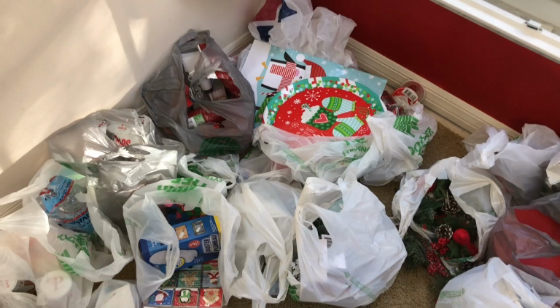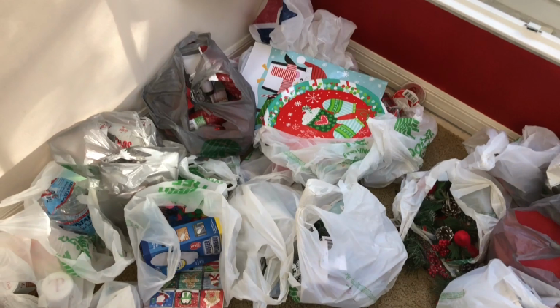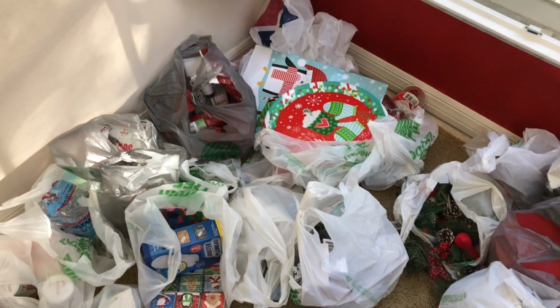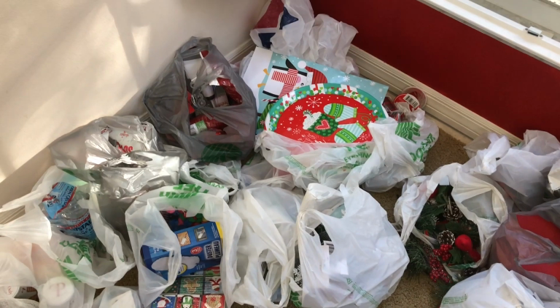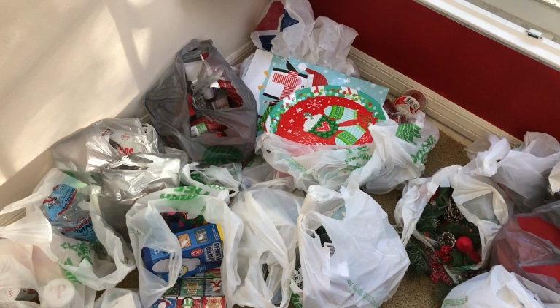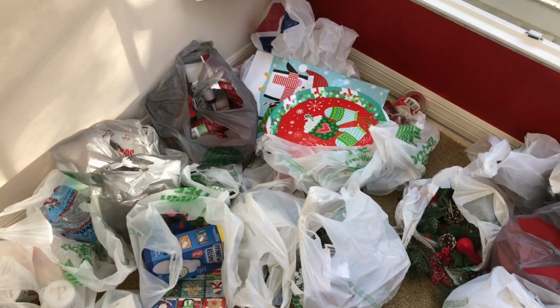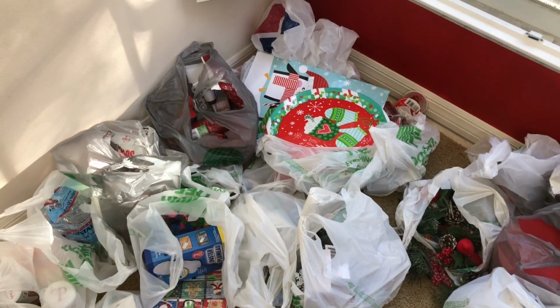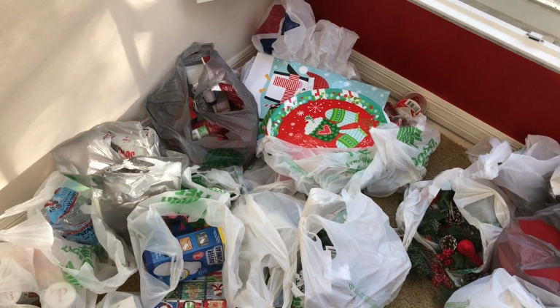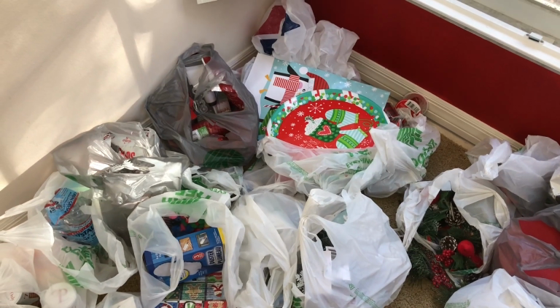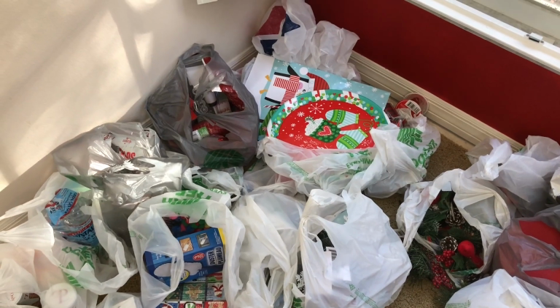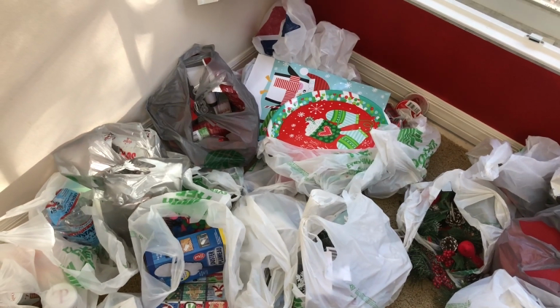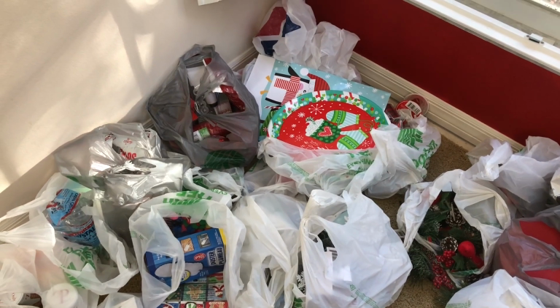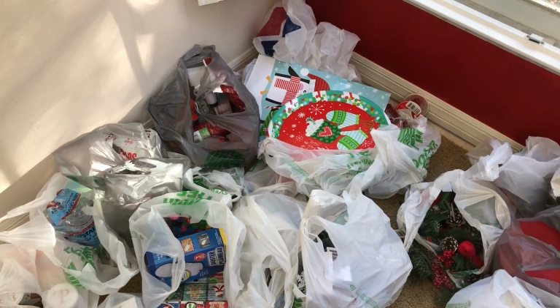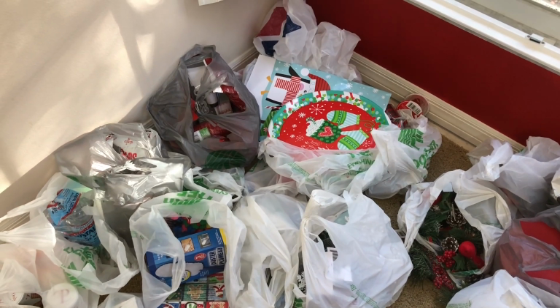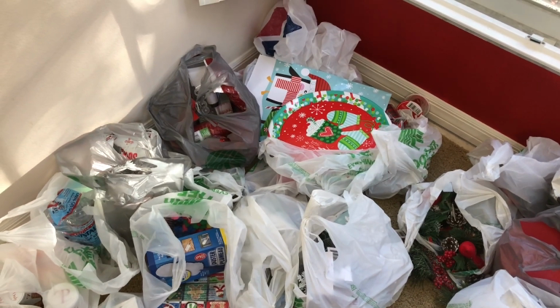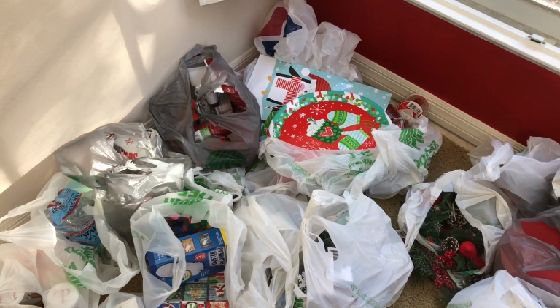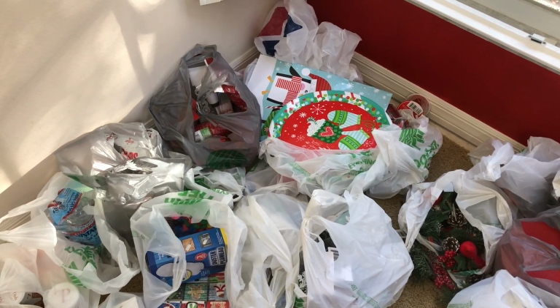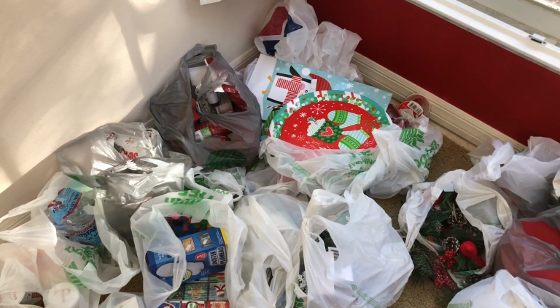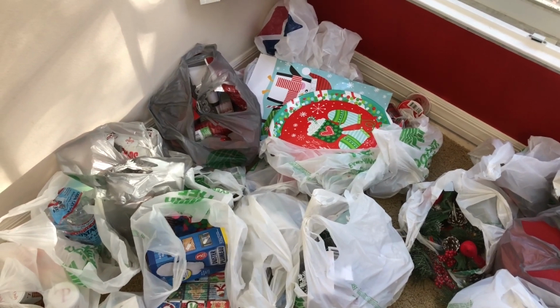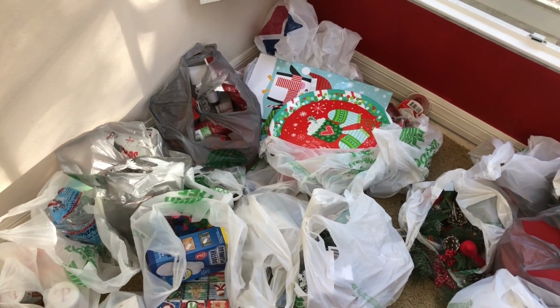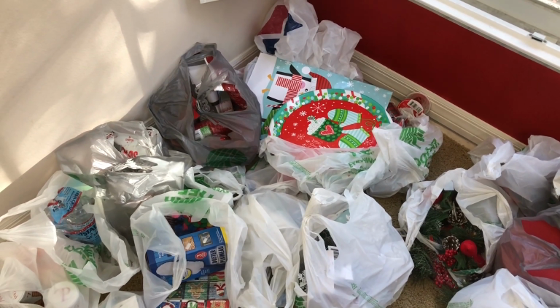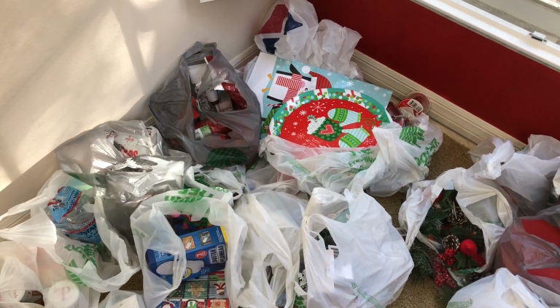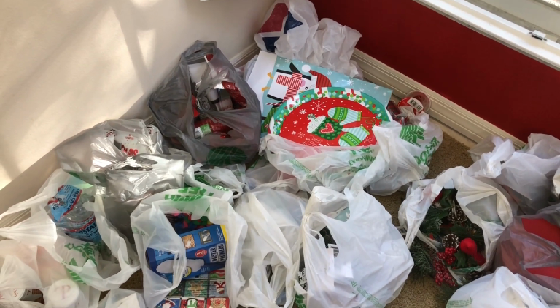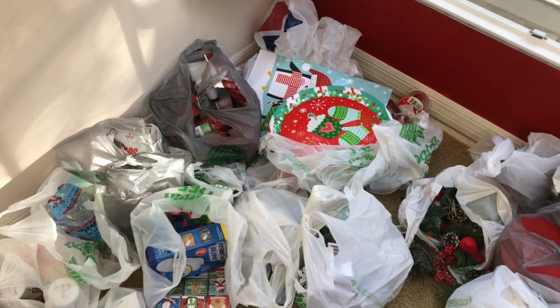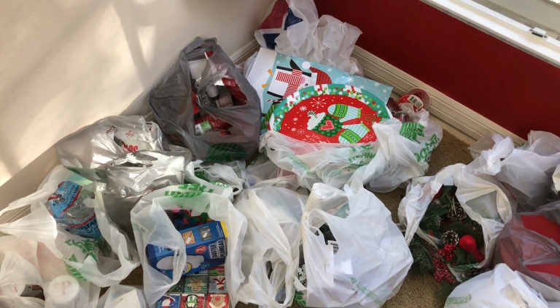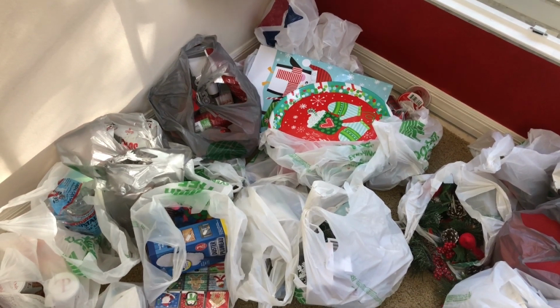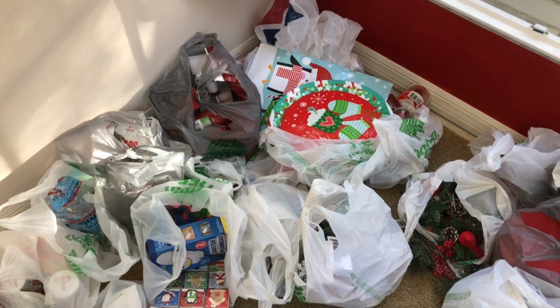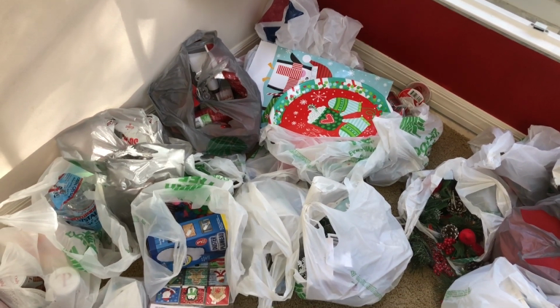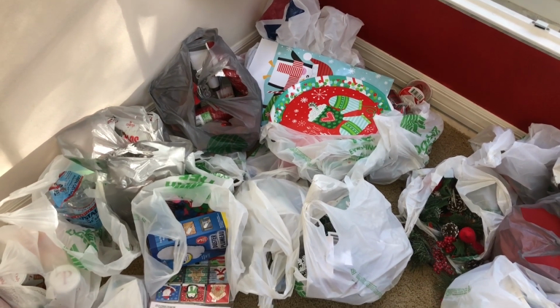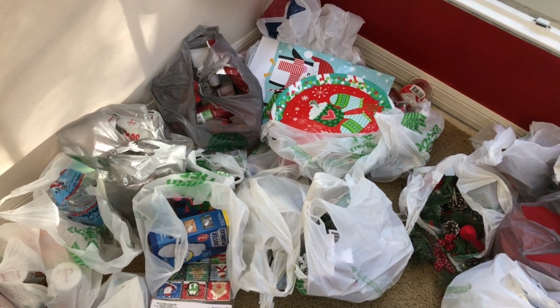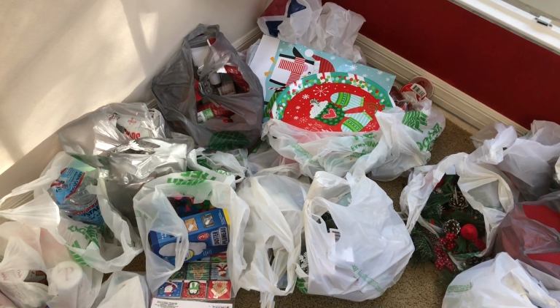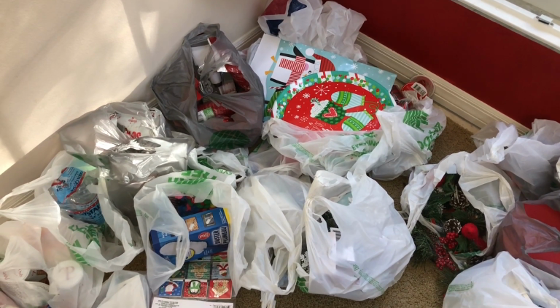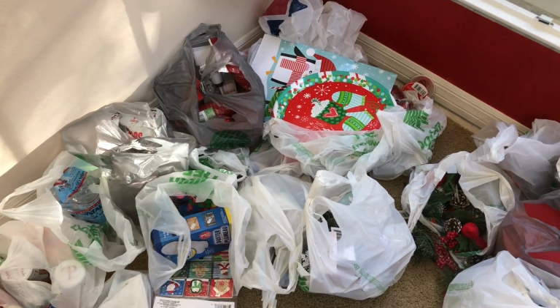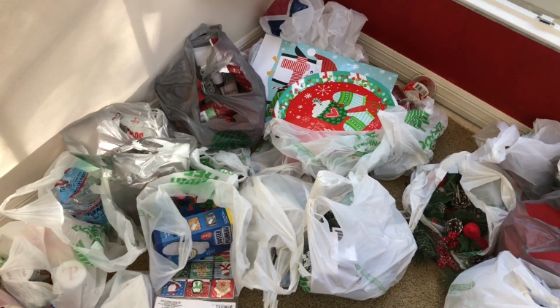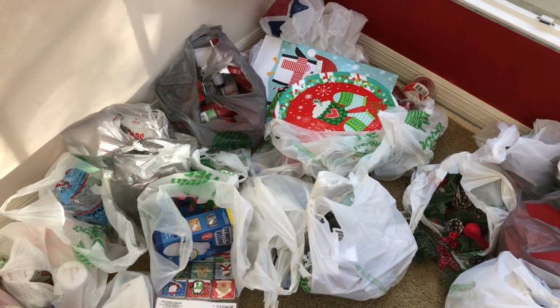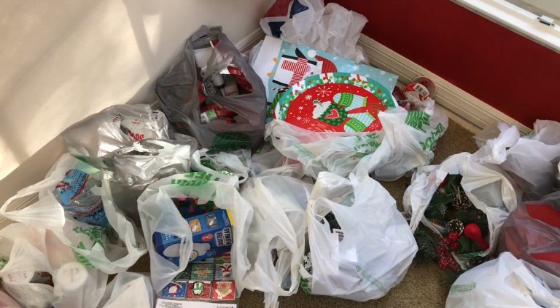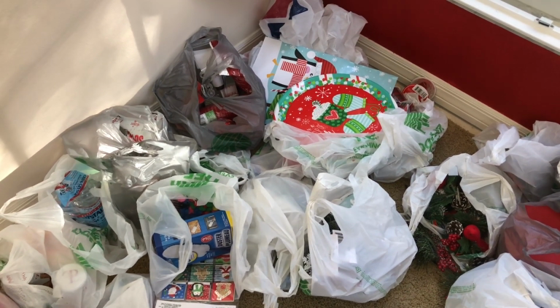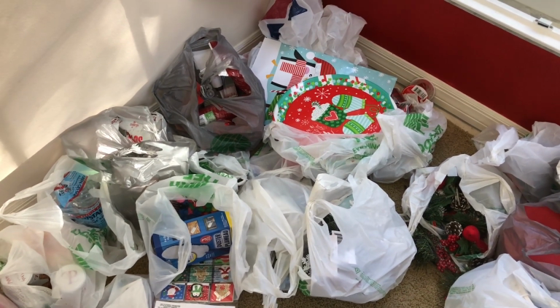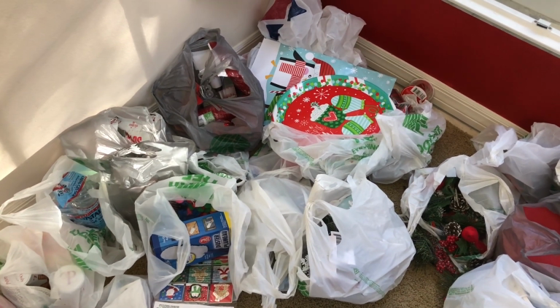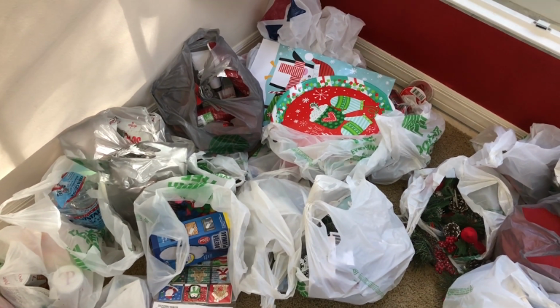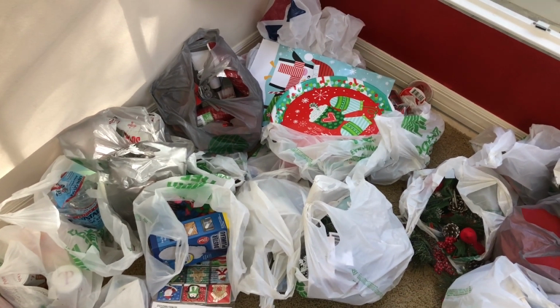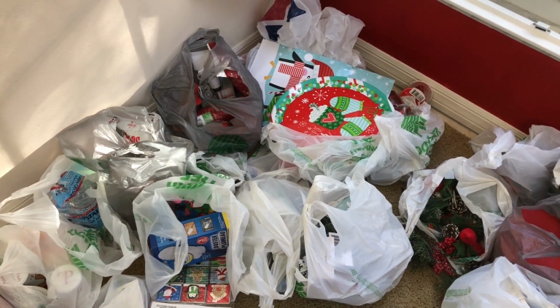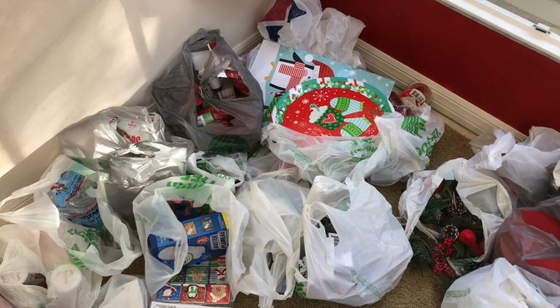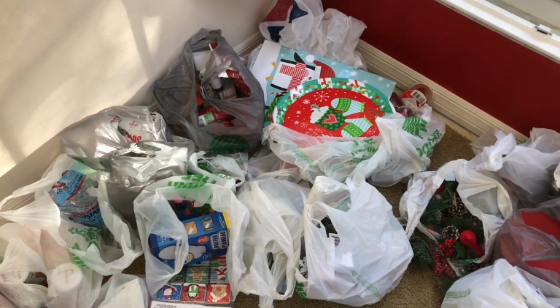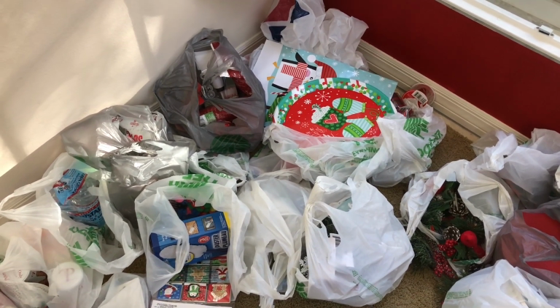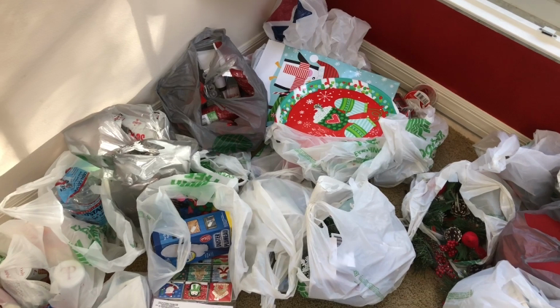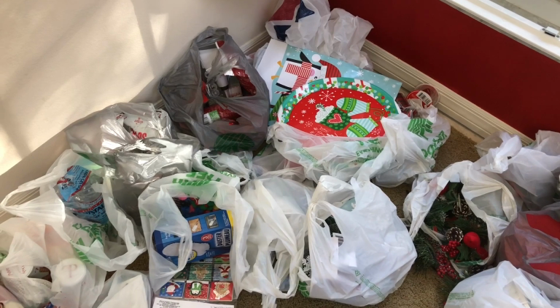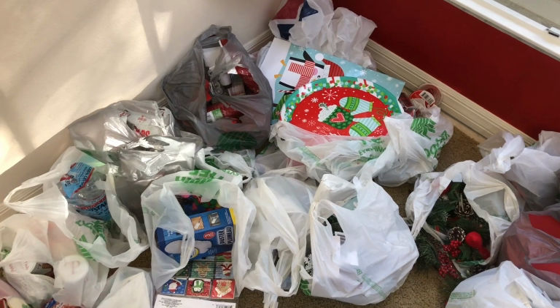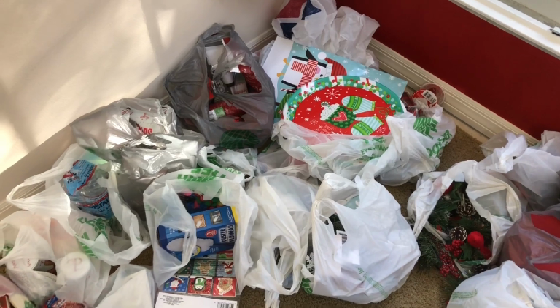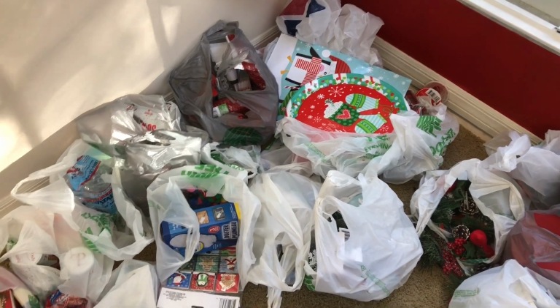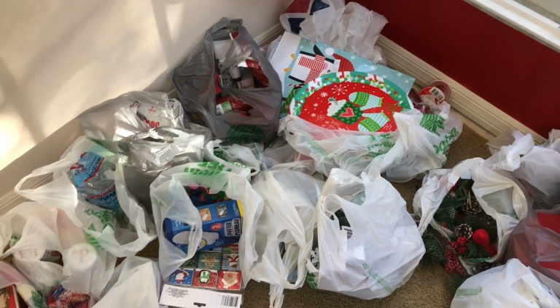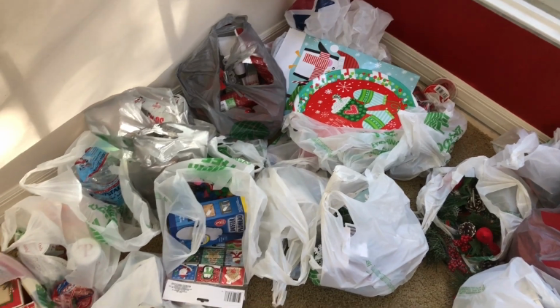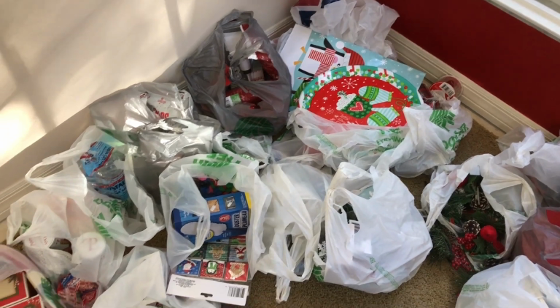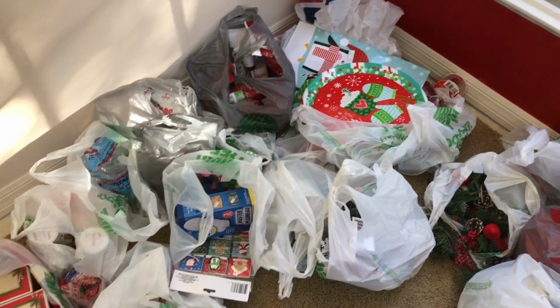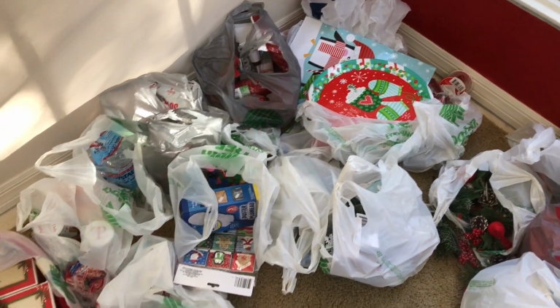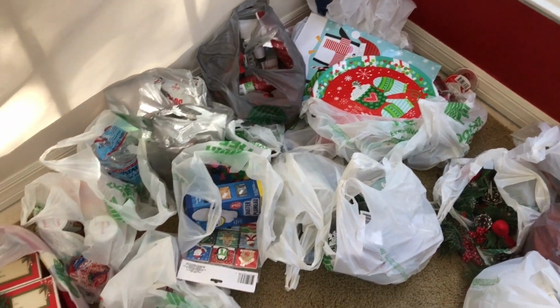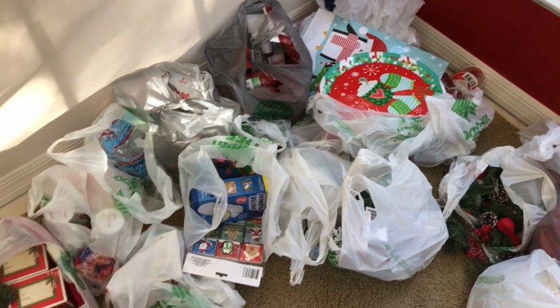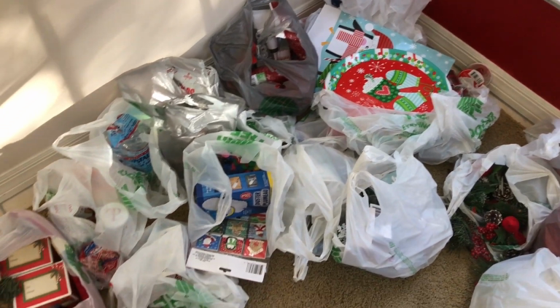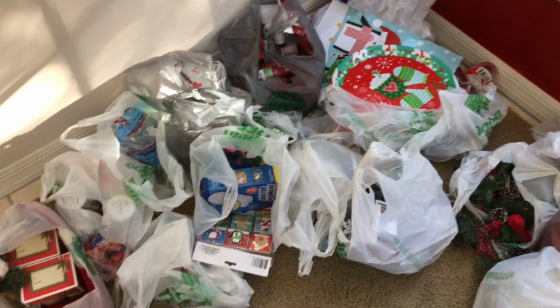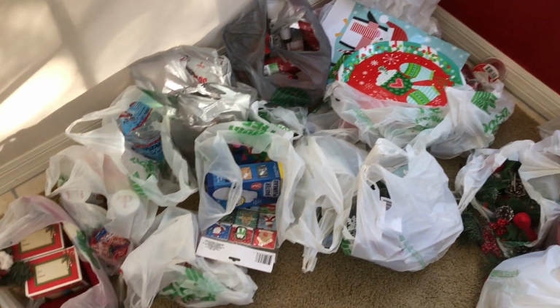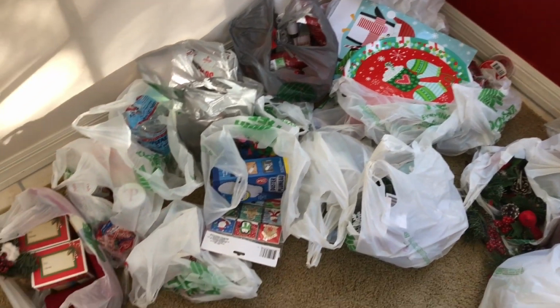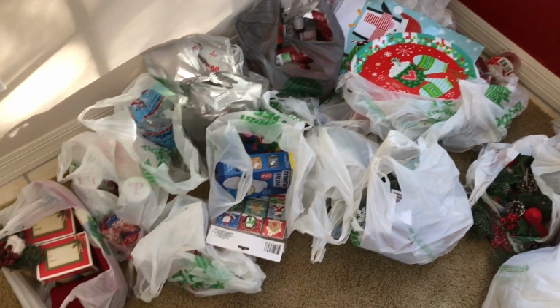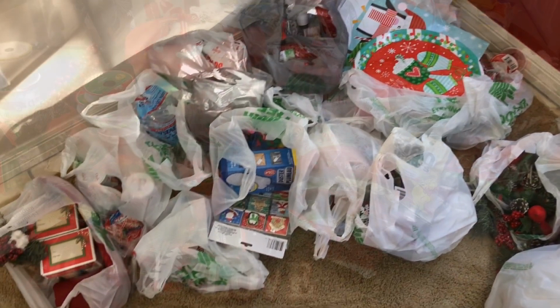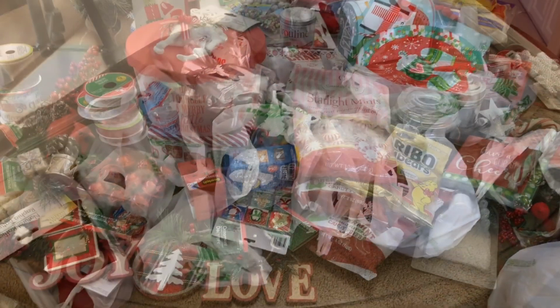Hi everyone! Welcome back to my channel, Adventures with Amira. I went a little crazy at the Dollar Tree.